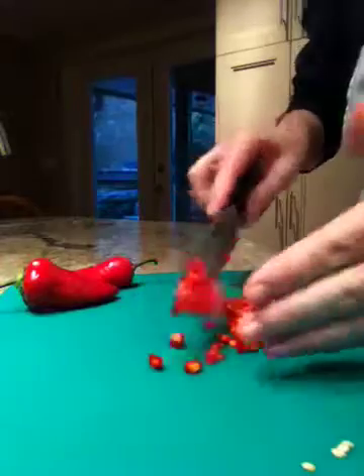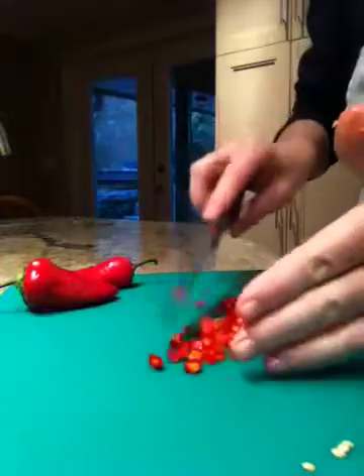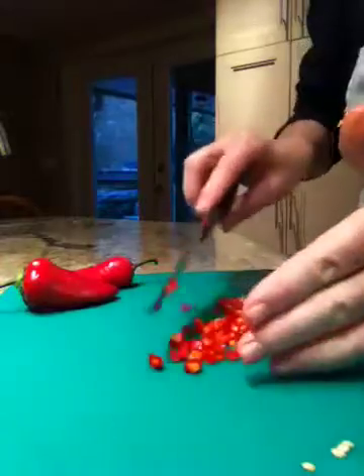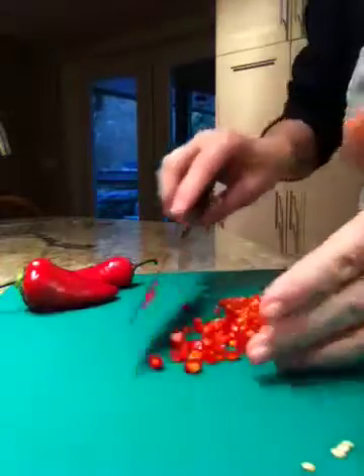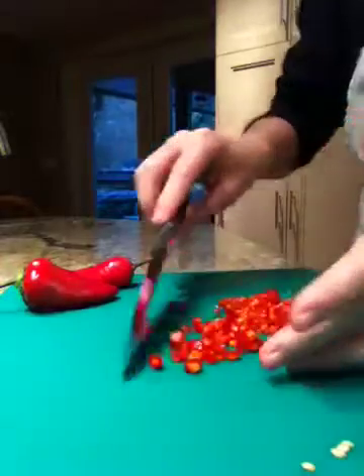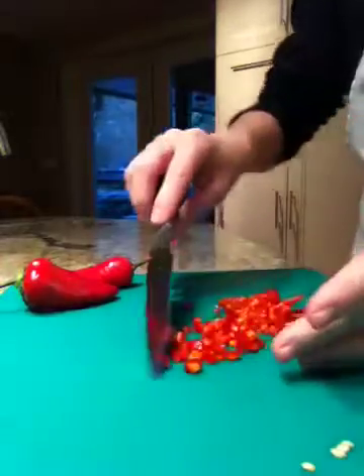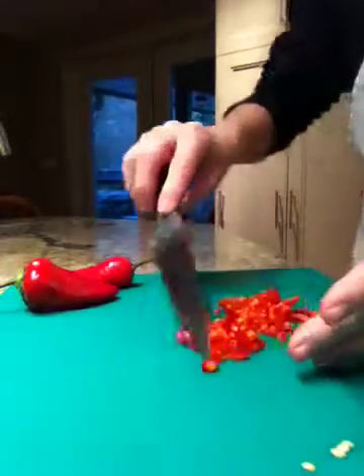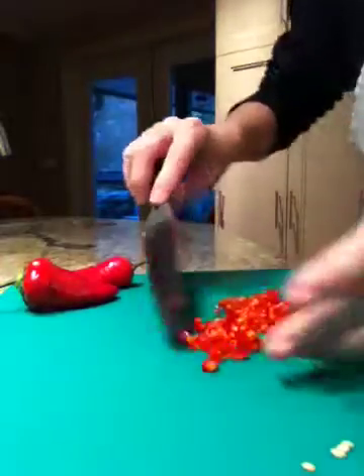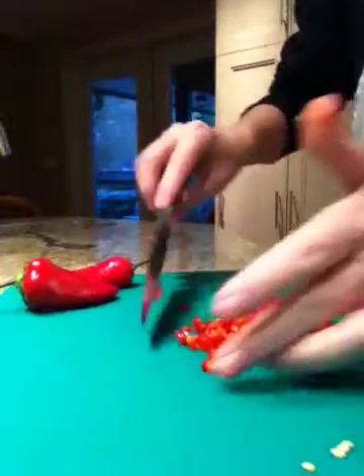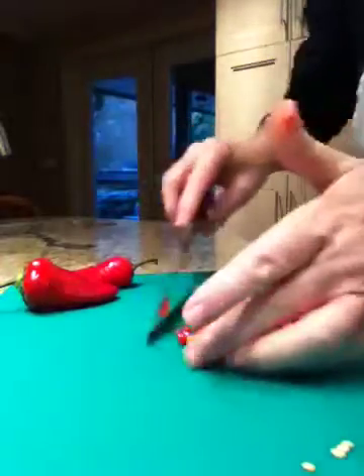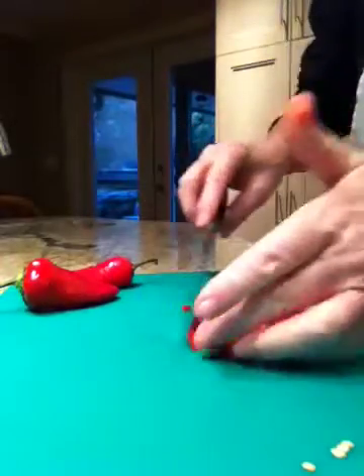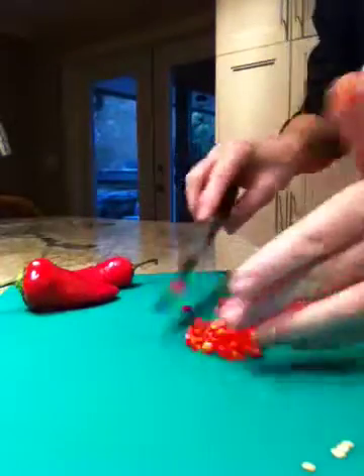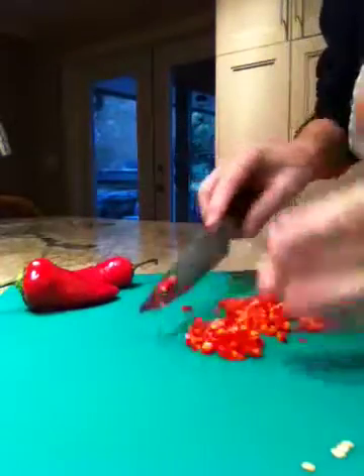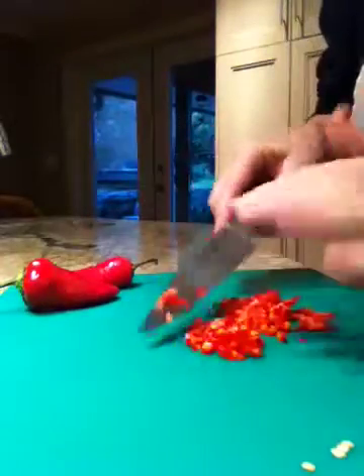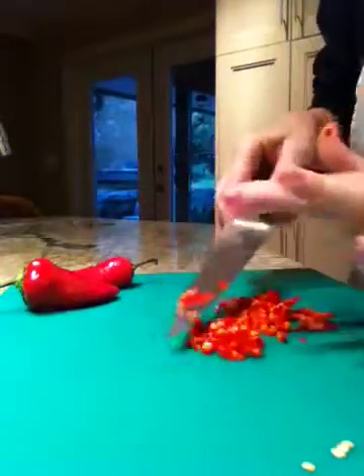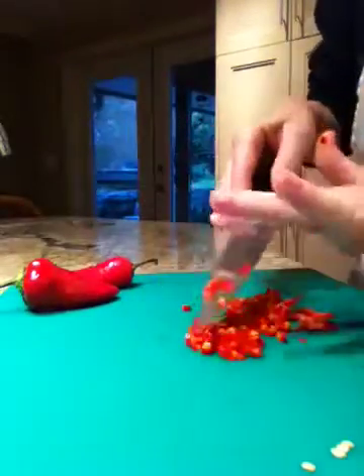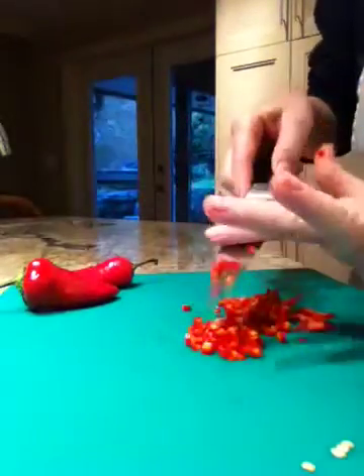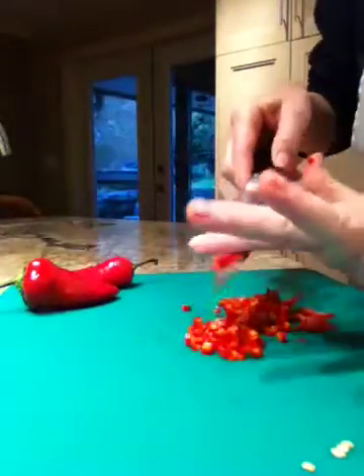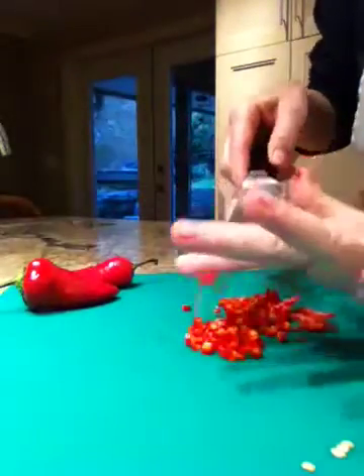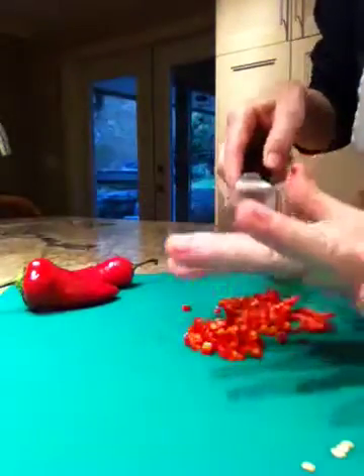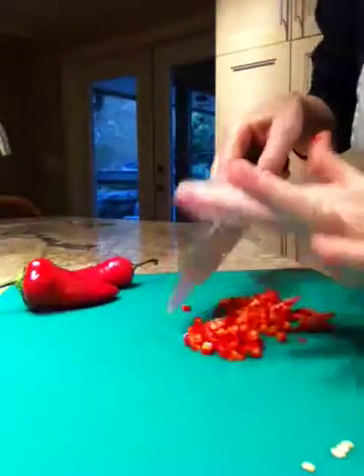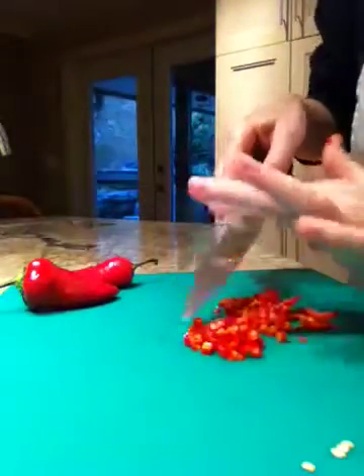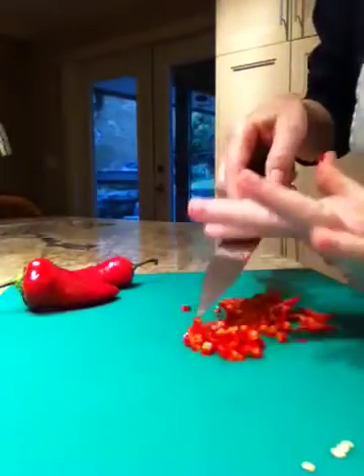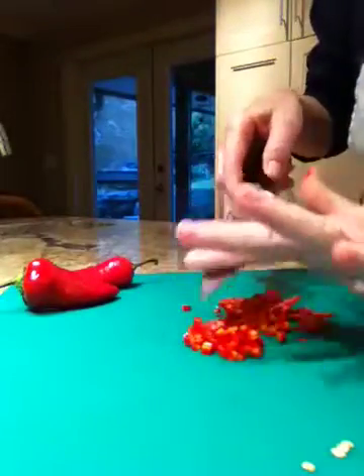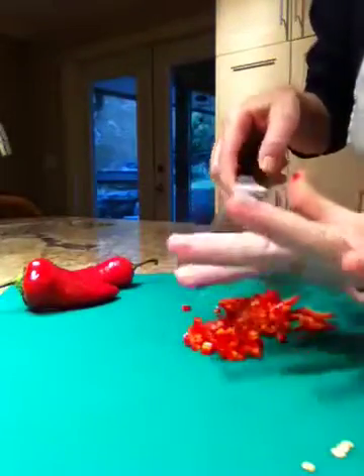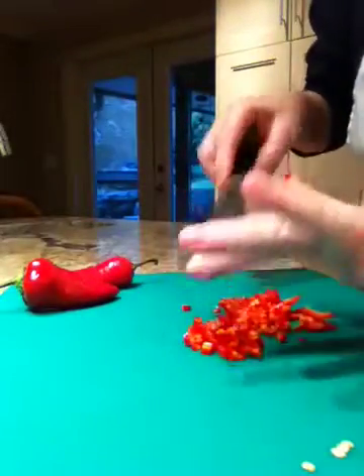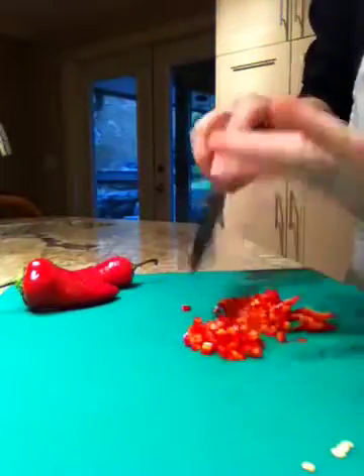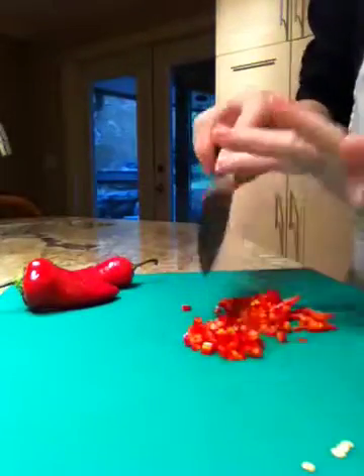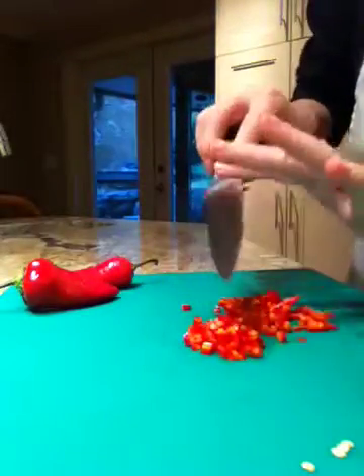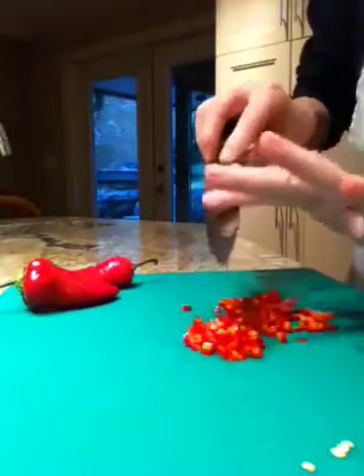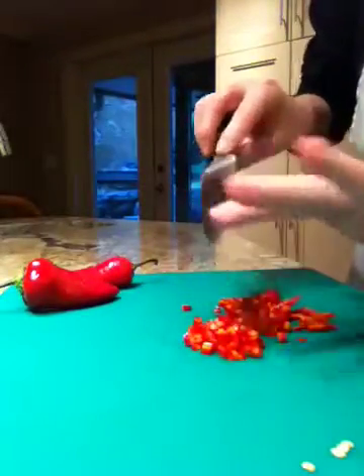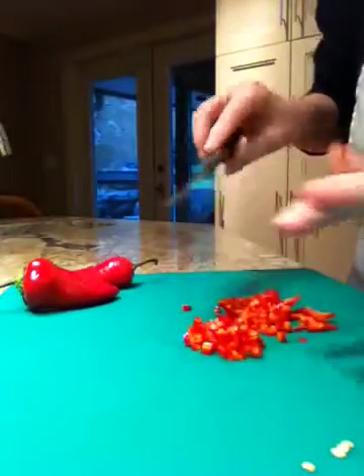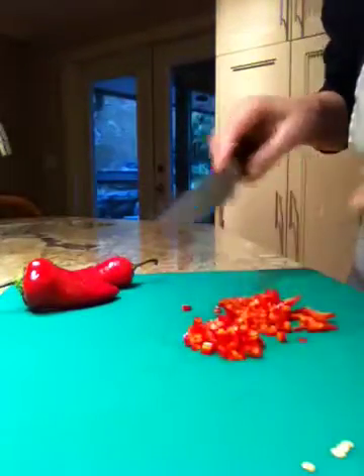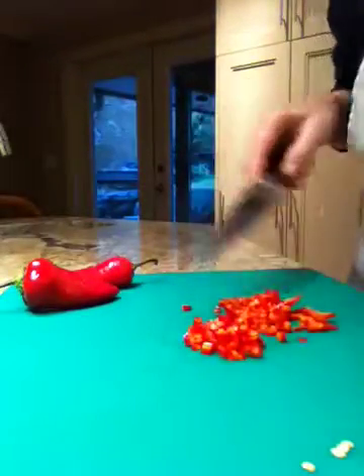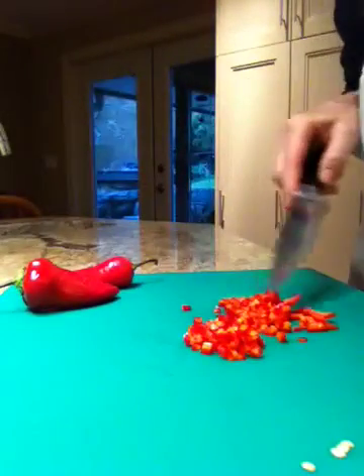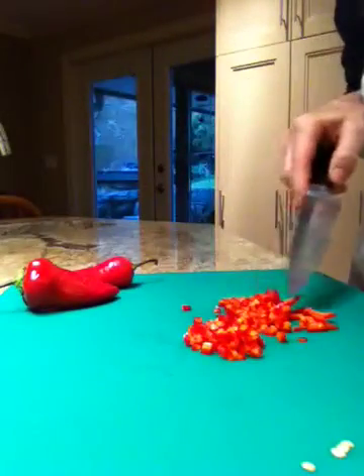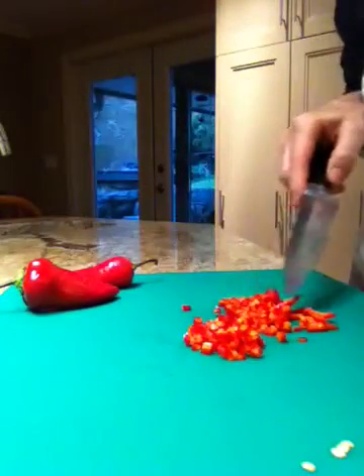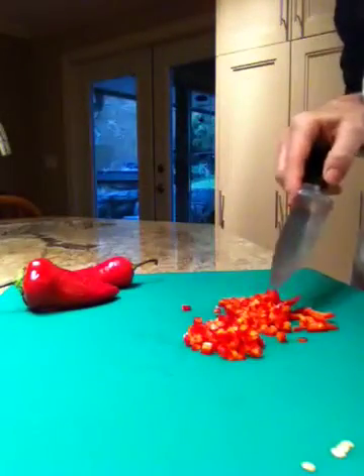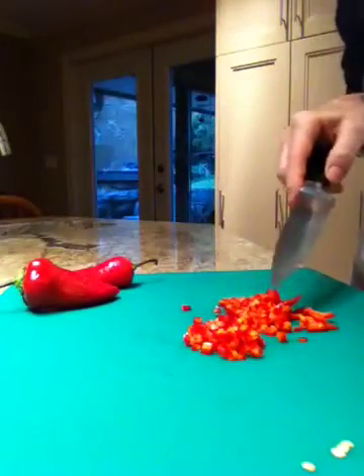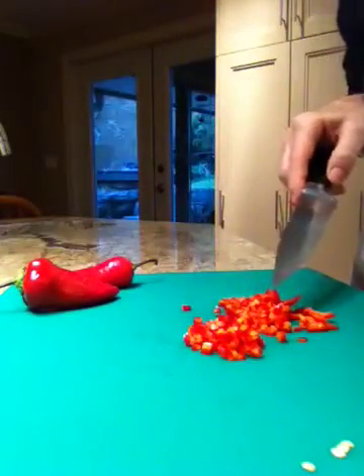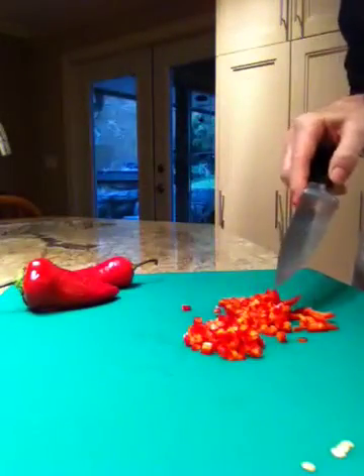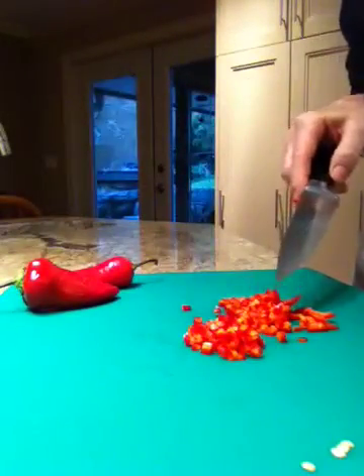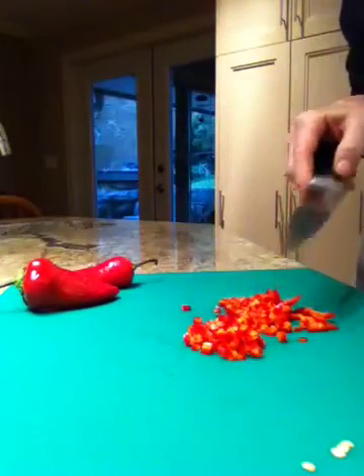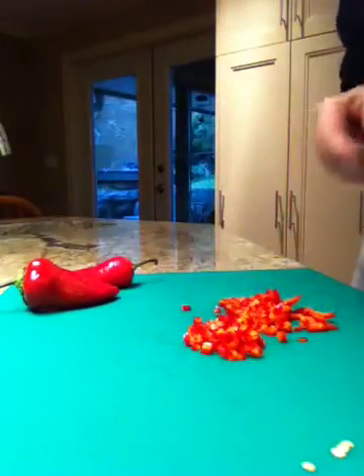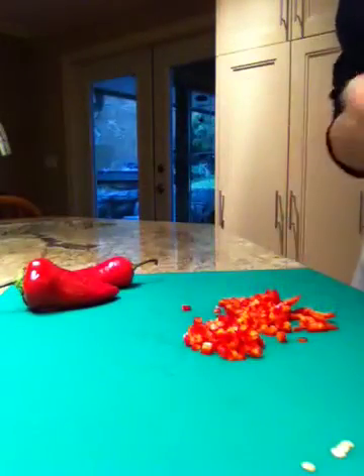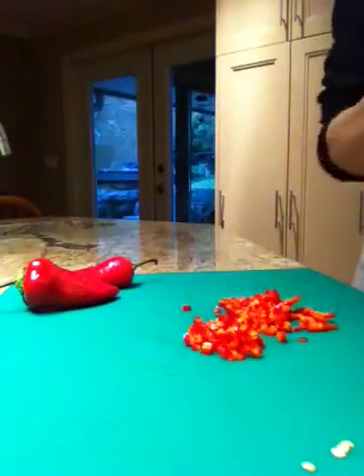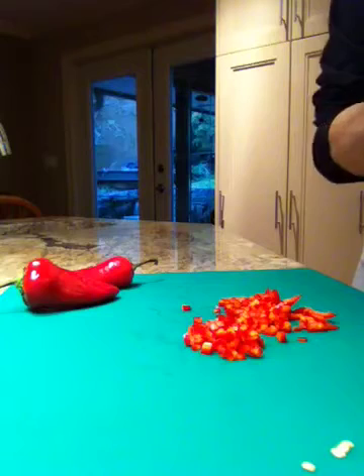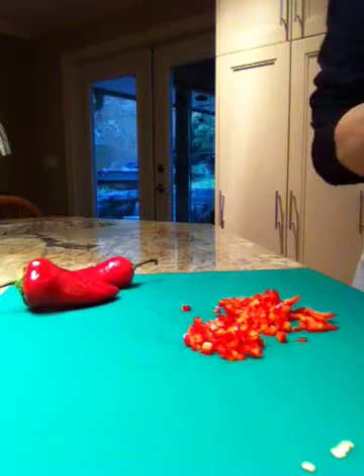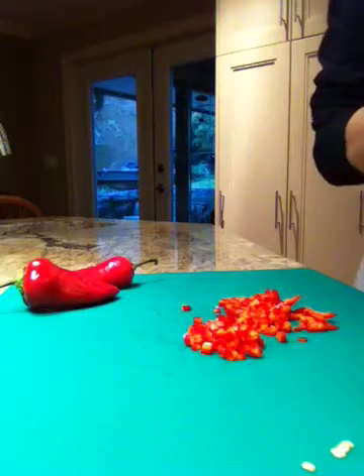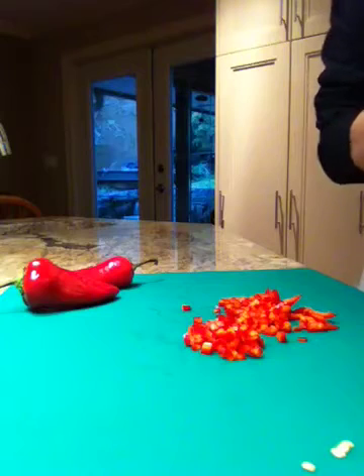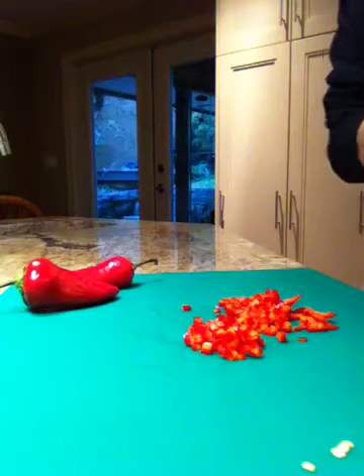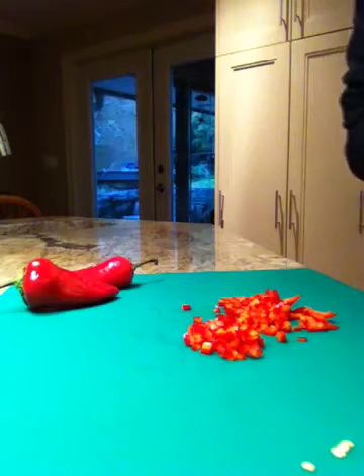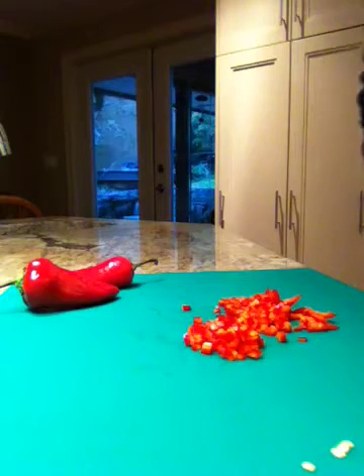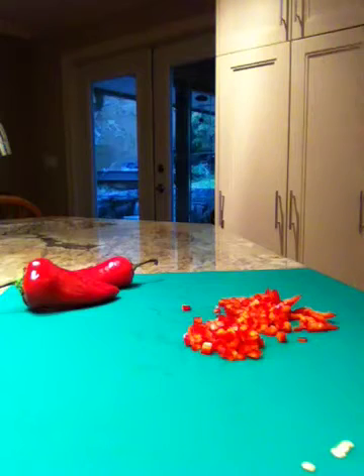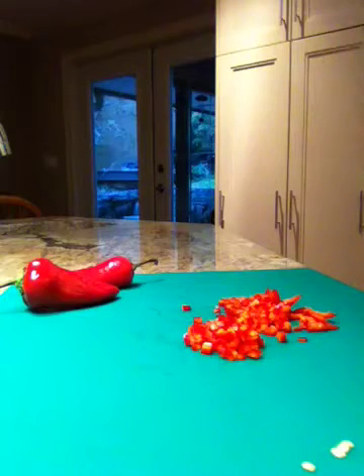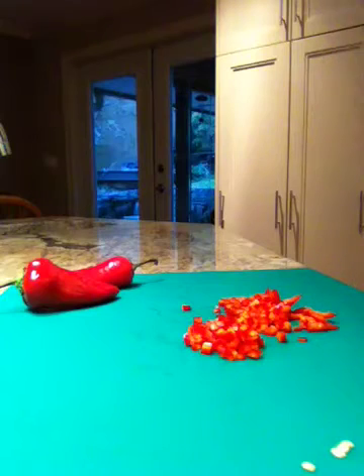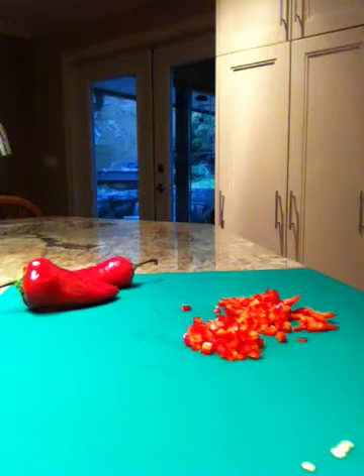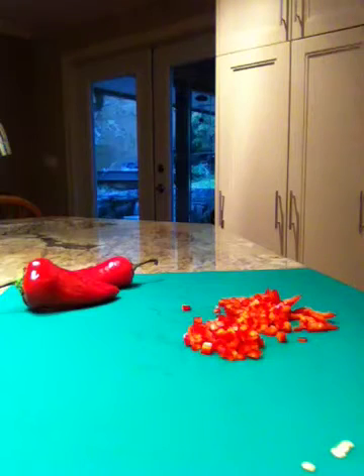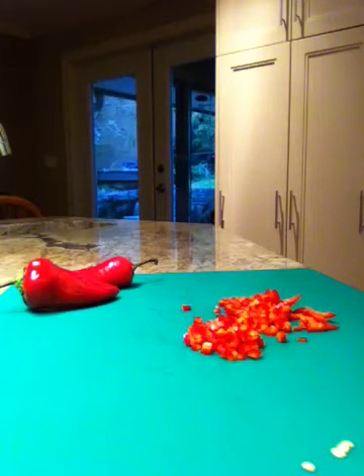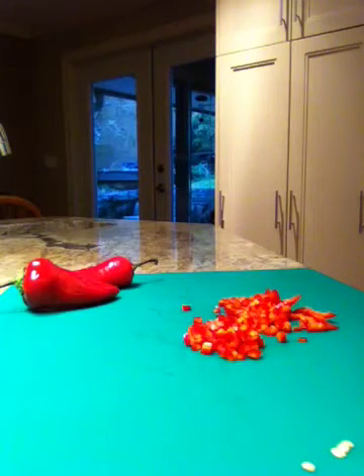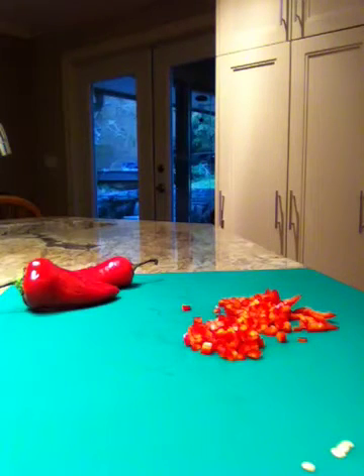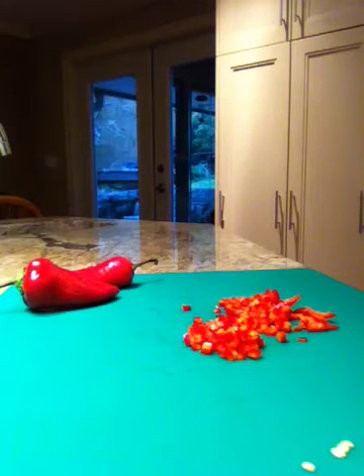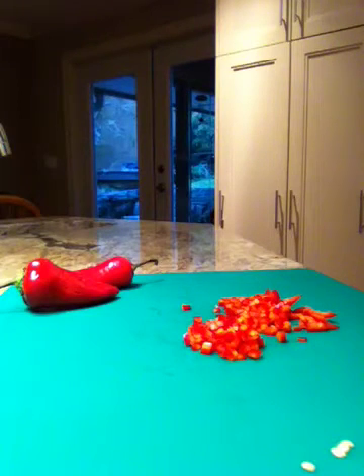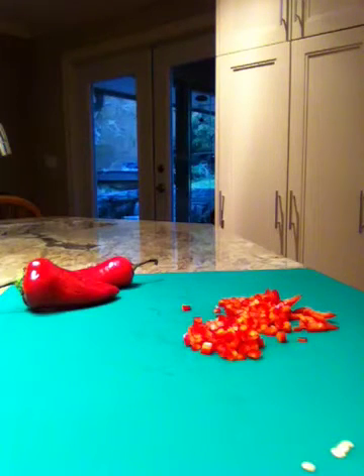This is called the brunoise cut. Thanks for watching me on Cooking Uncovered — I hope this helps.